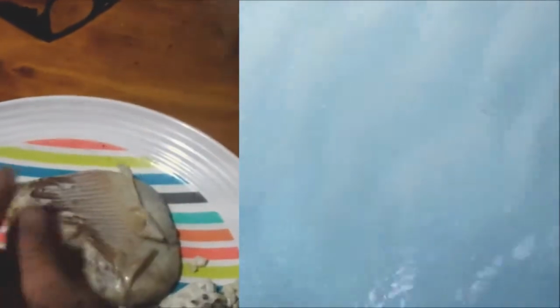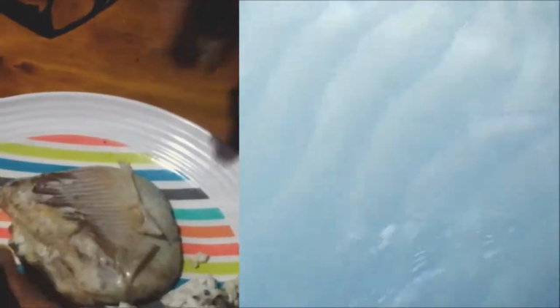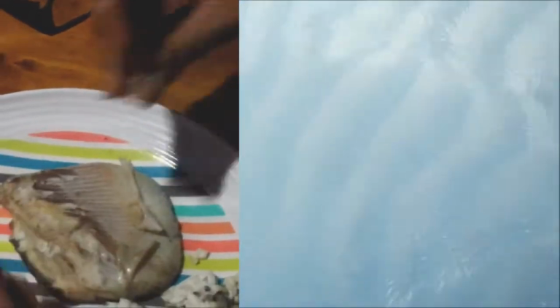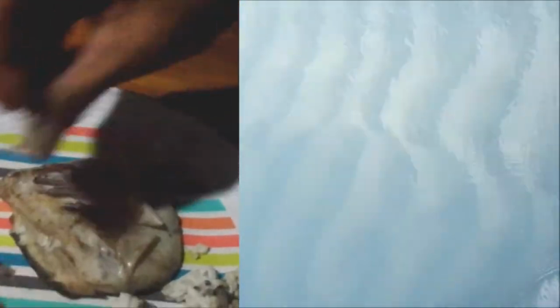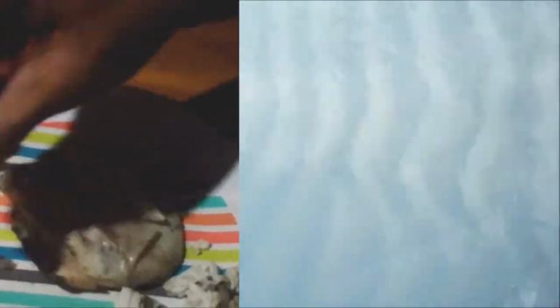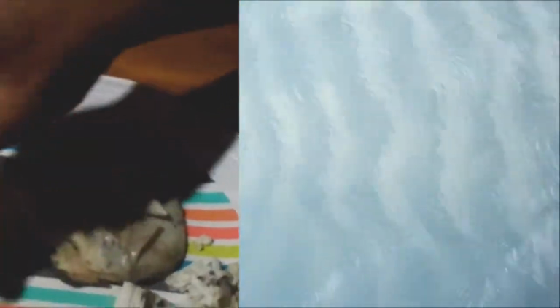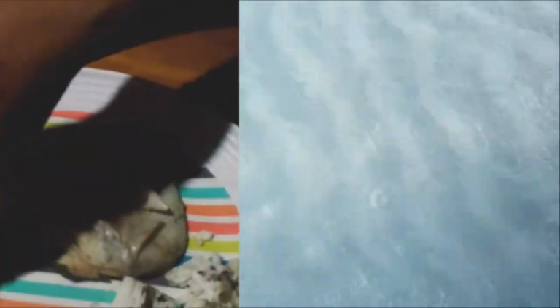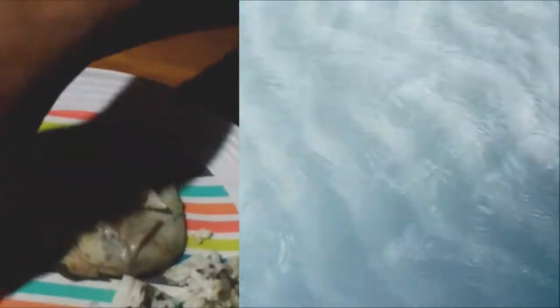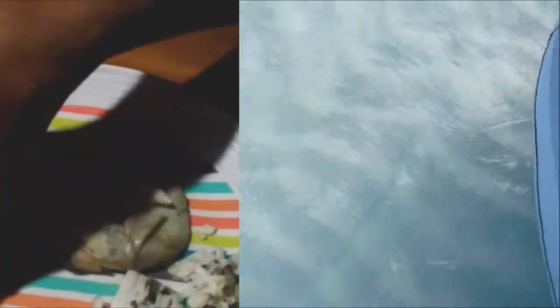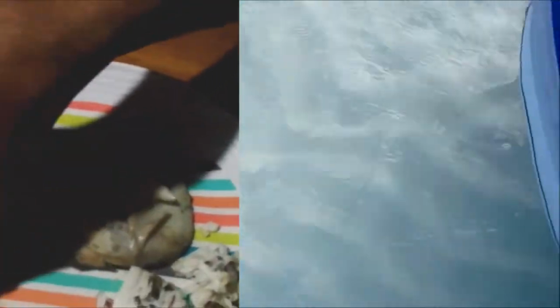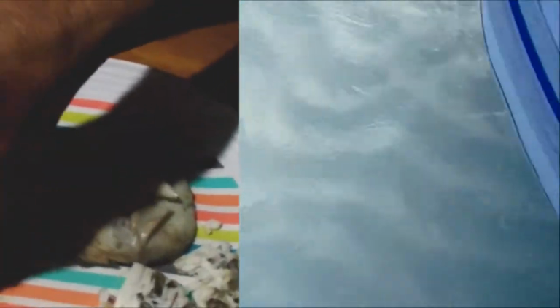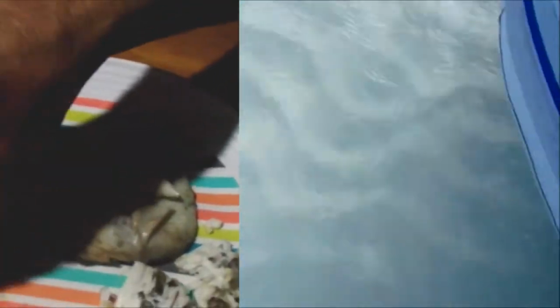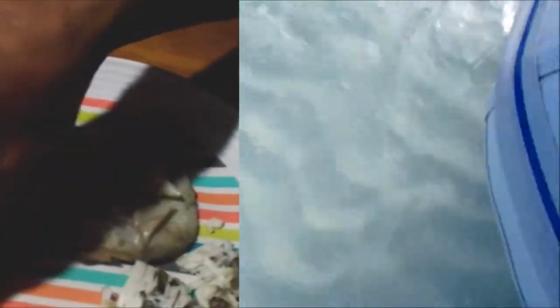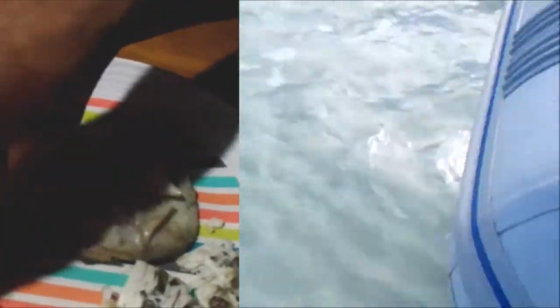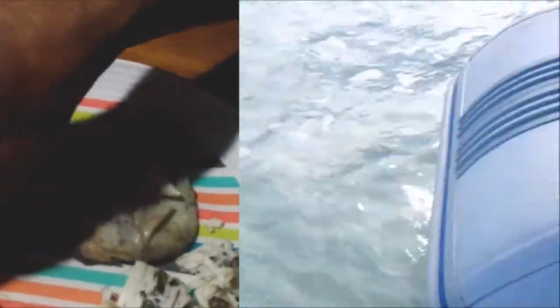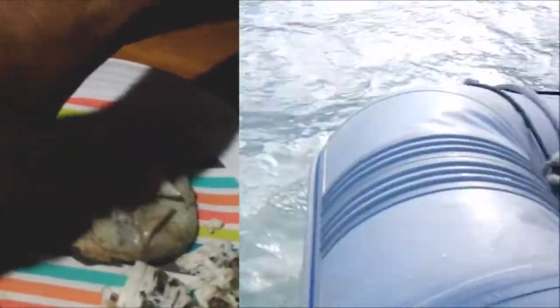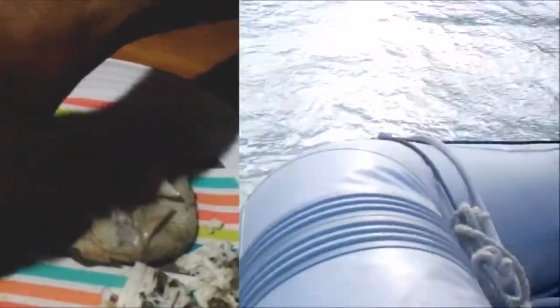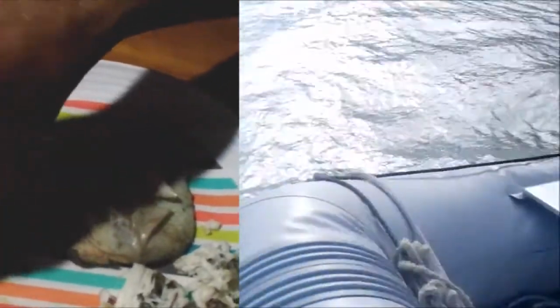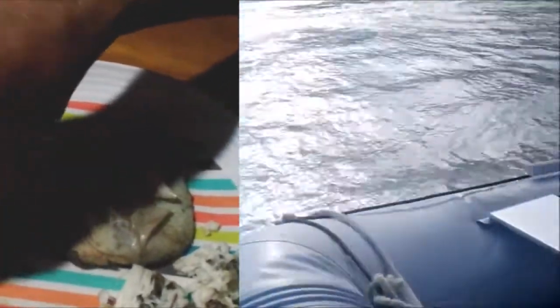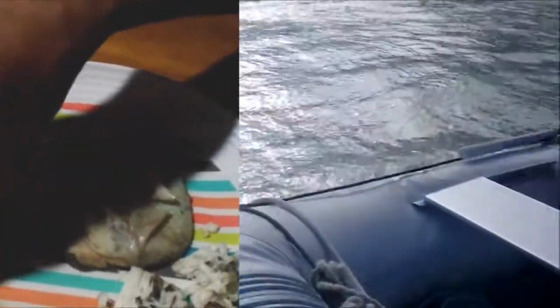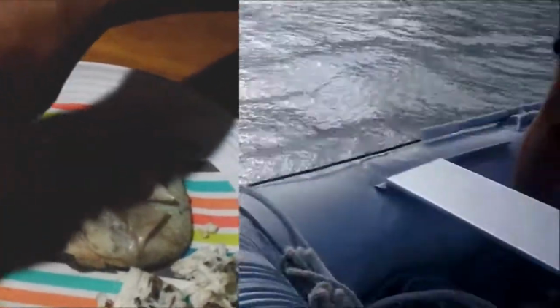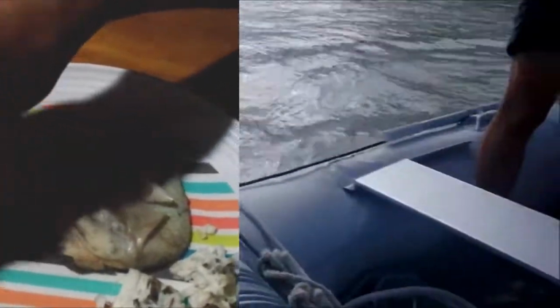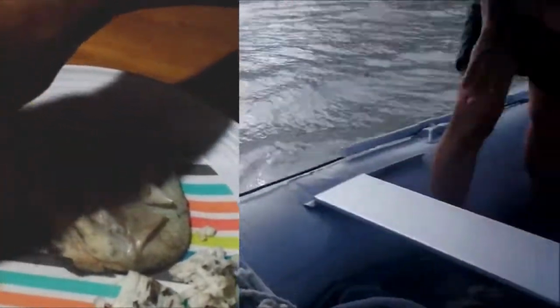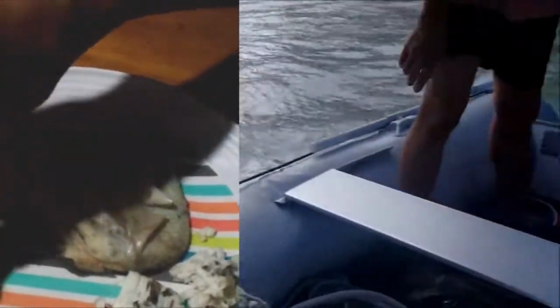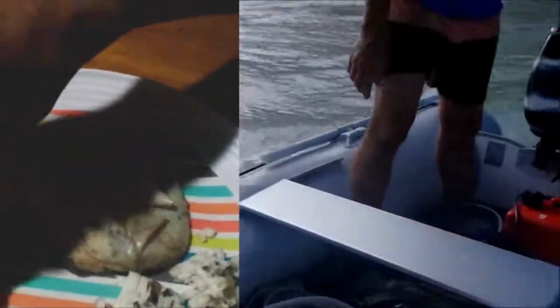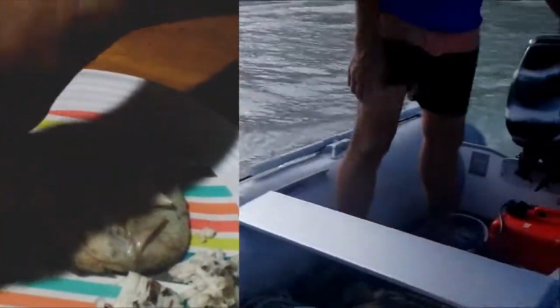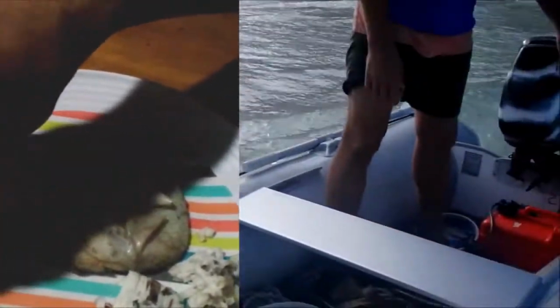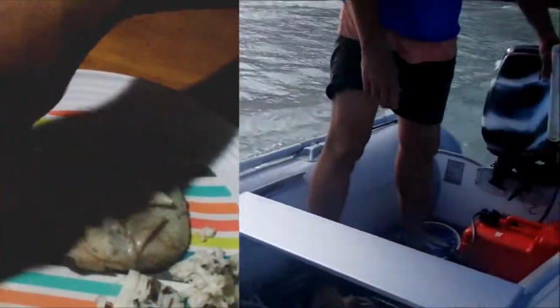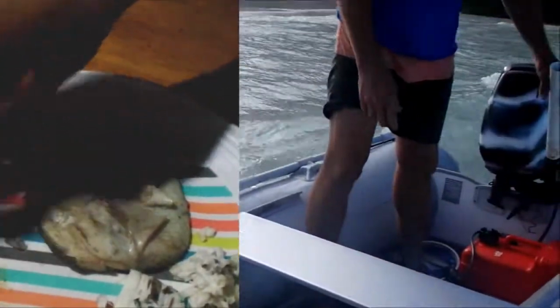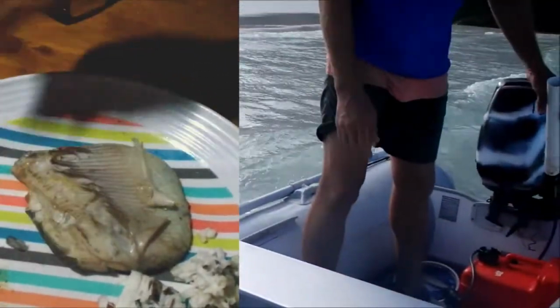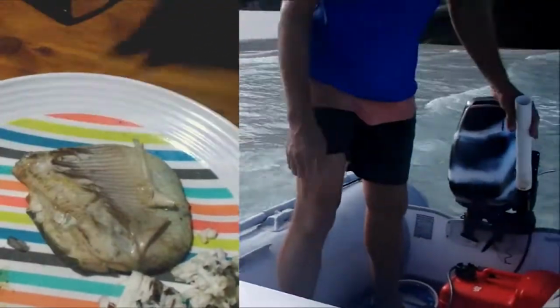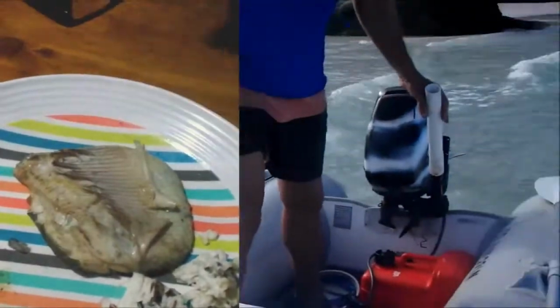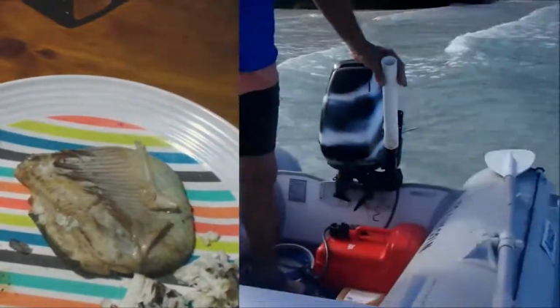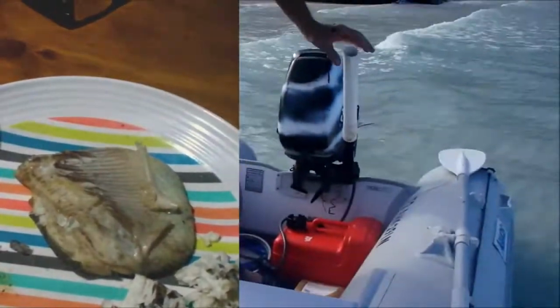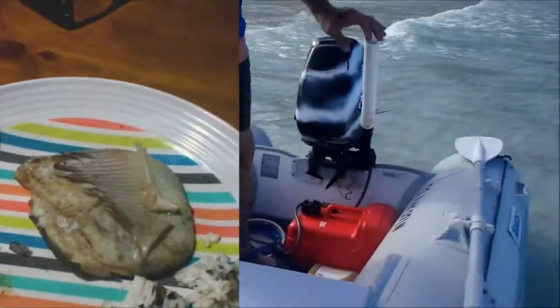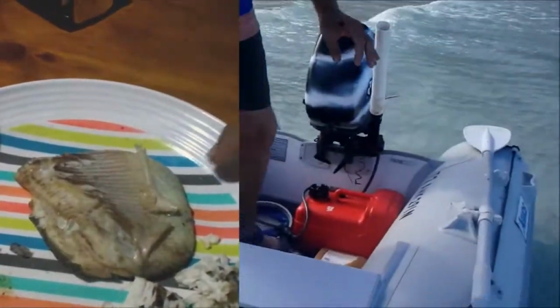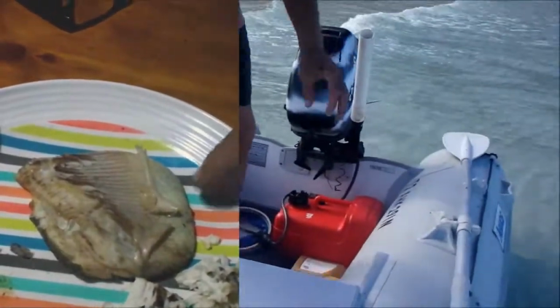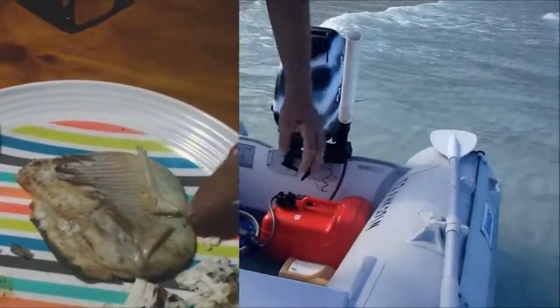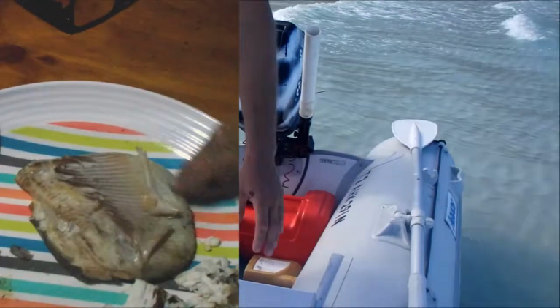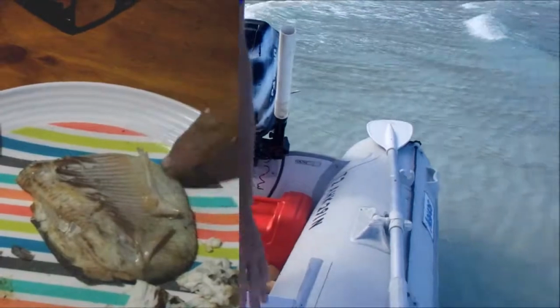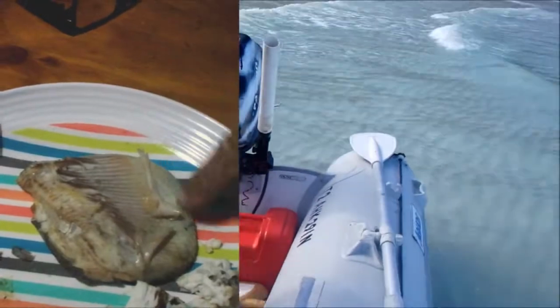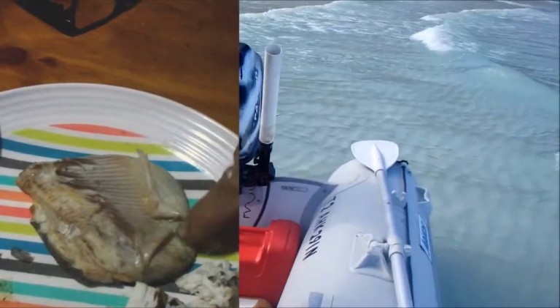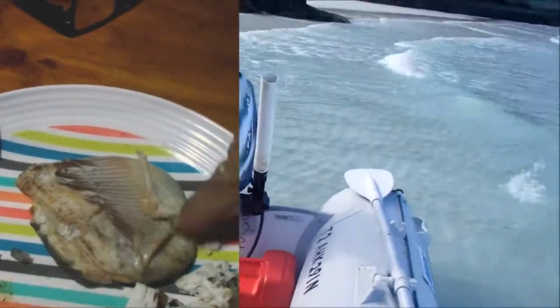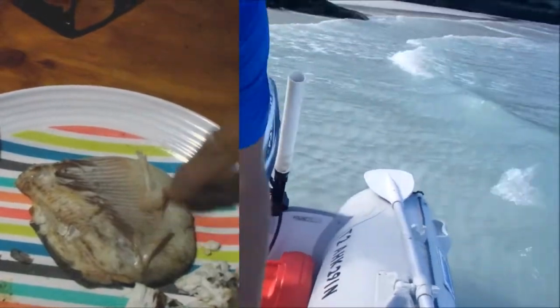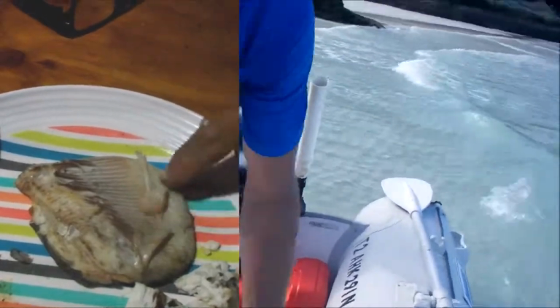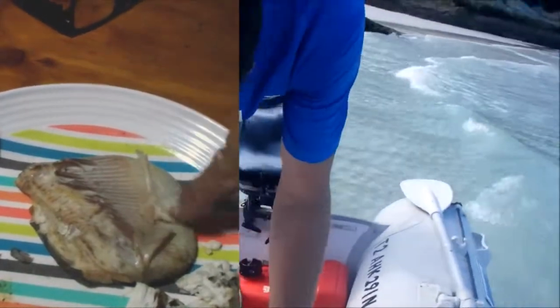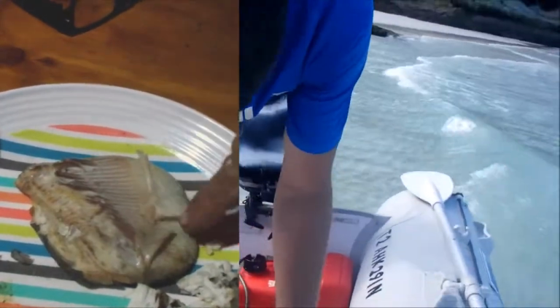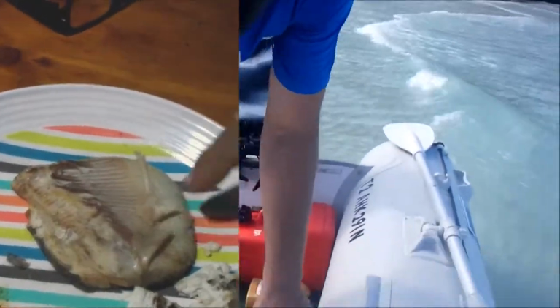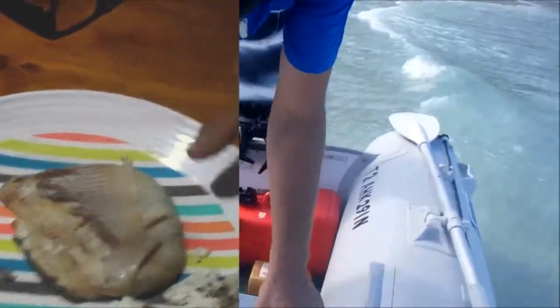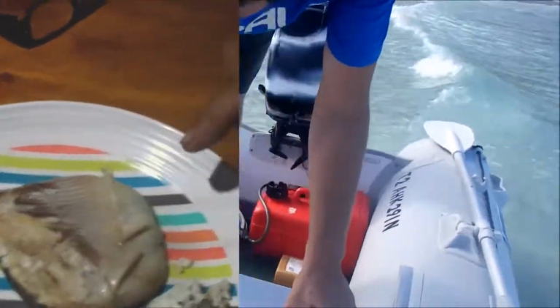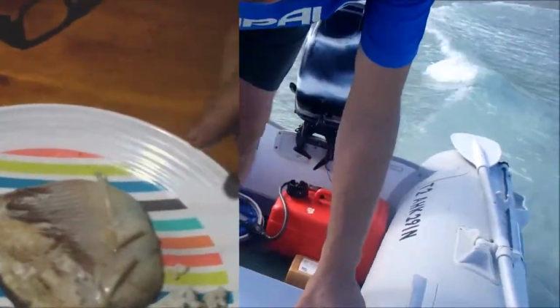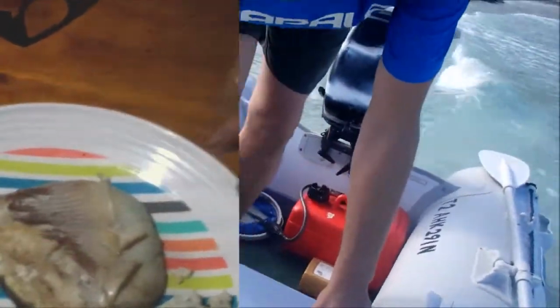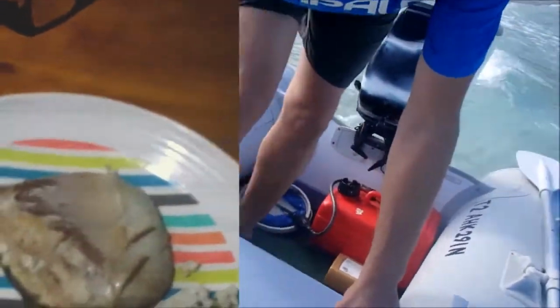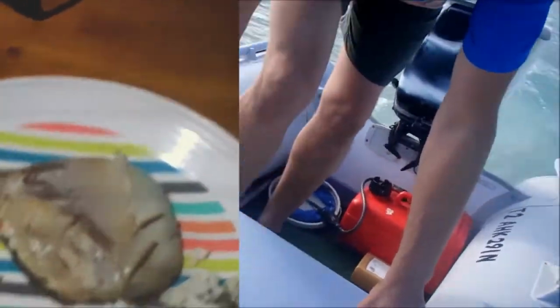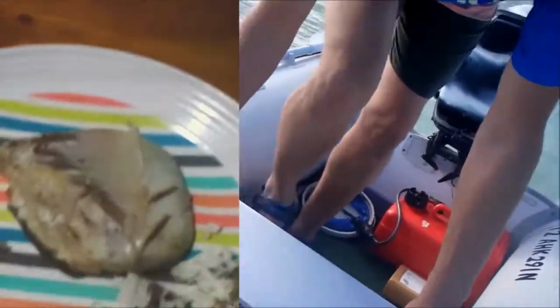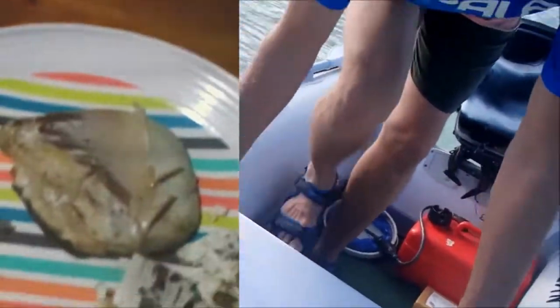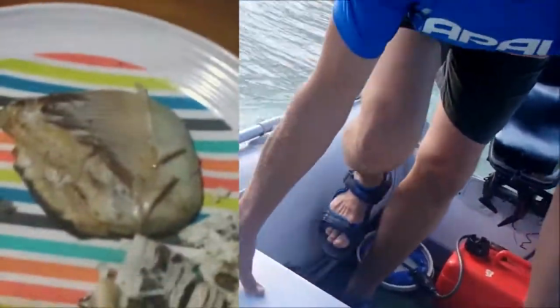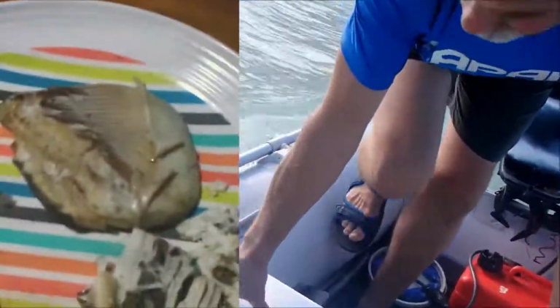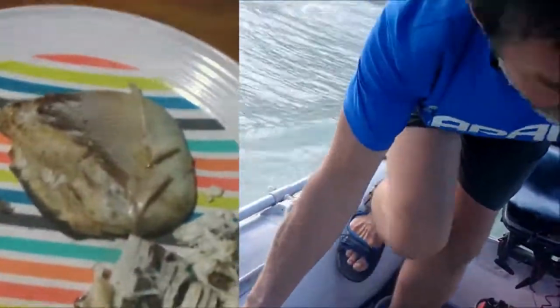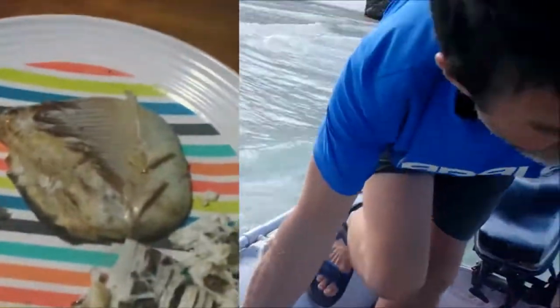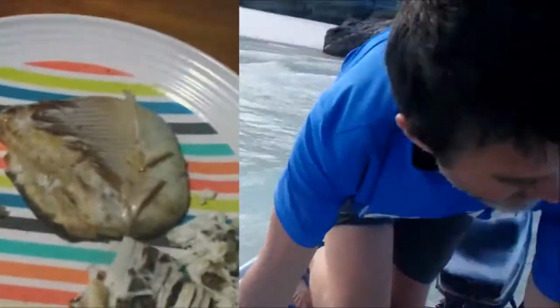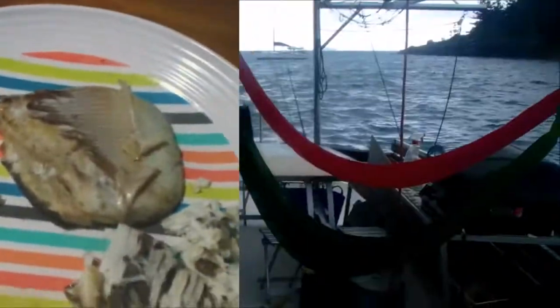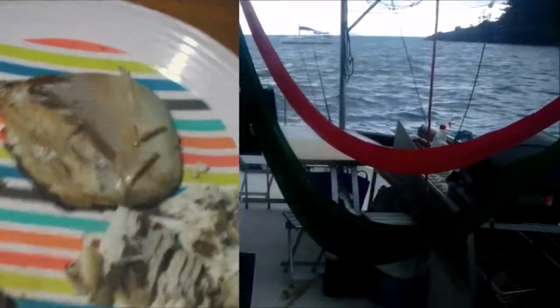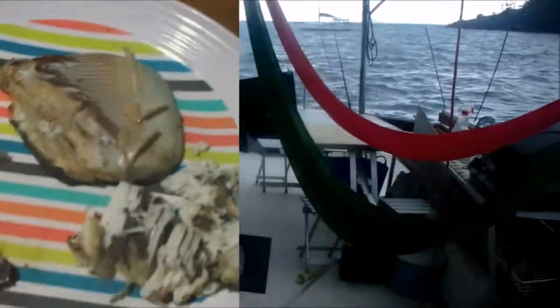Not quite cooked to the edge. You want to throw it back in? Yeah, this is still a bit sticky, so I'll throw it back in.